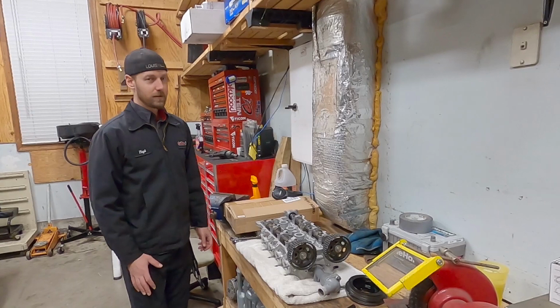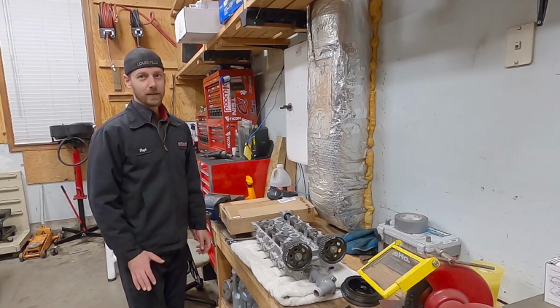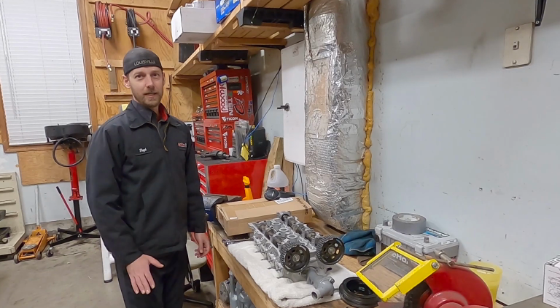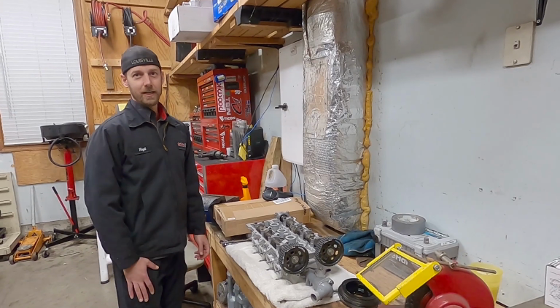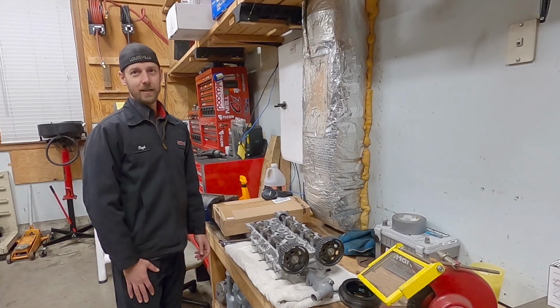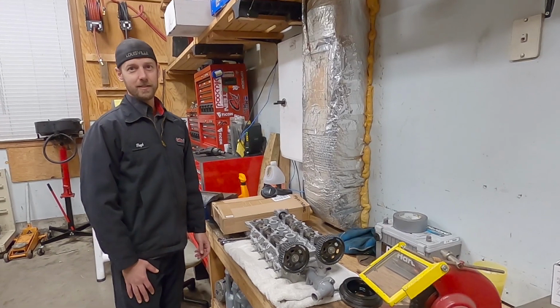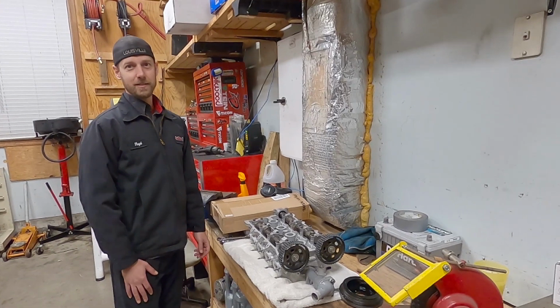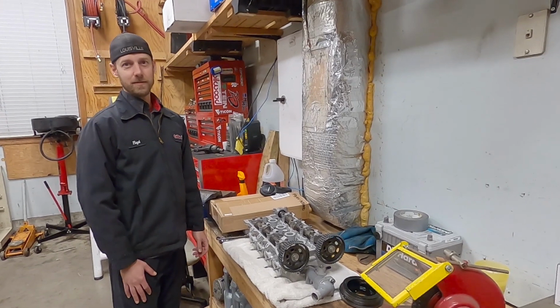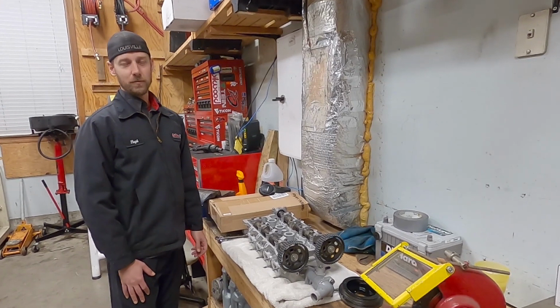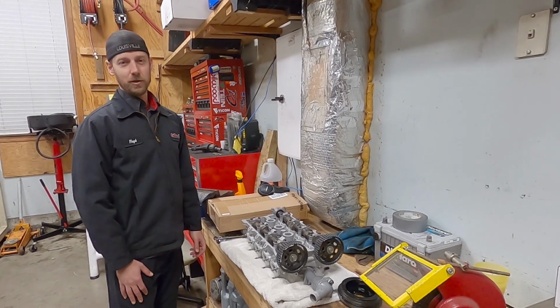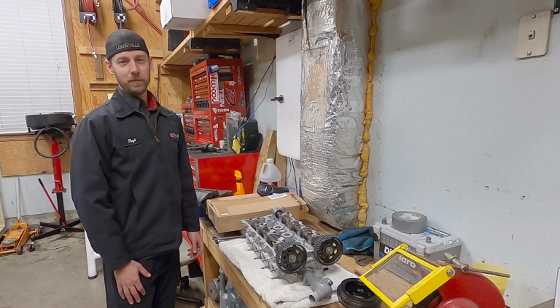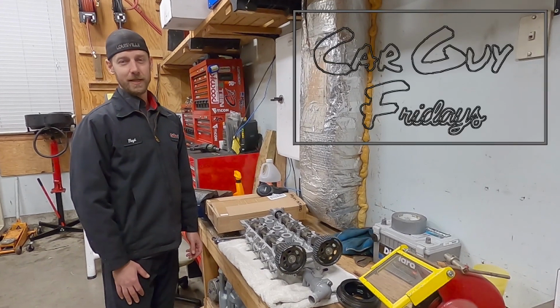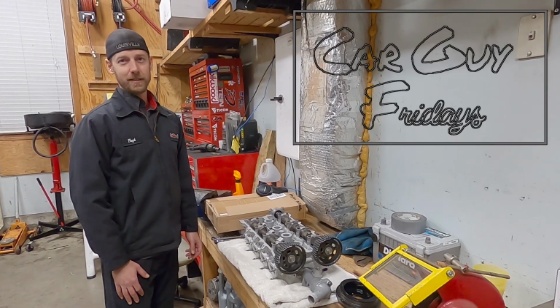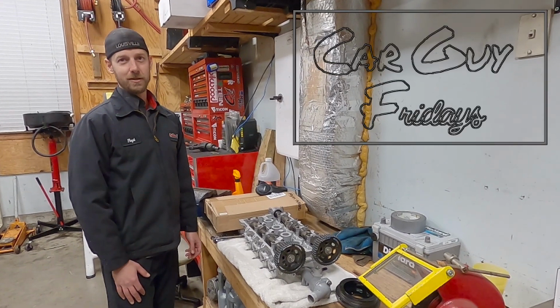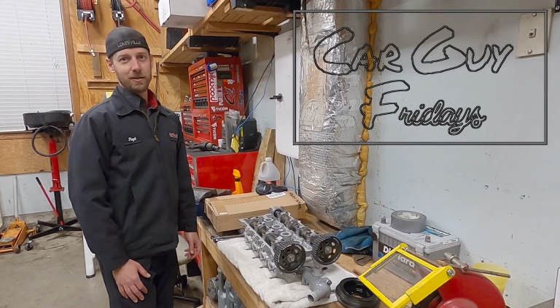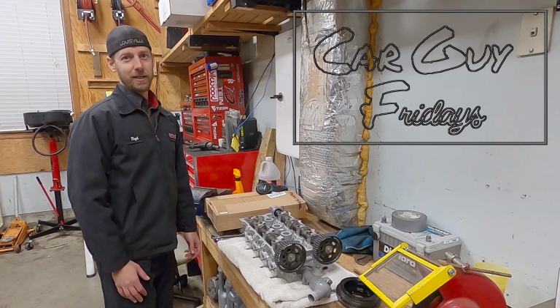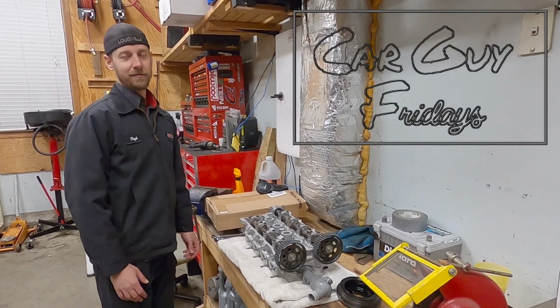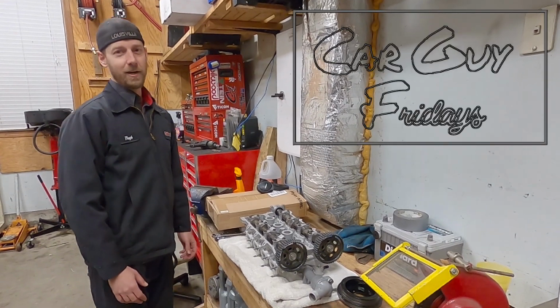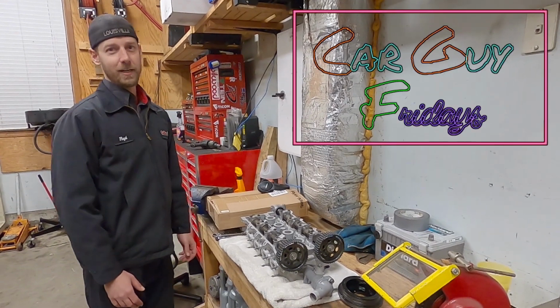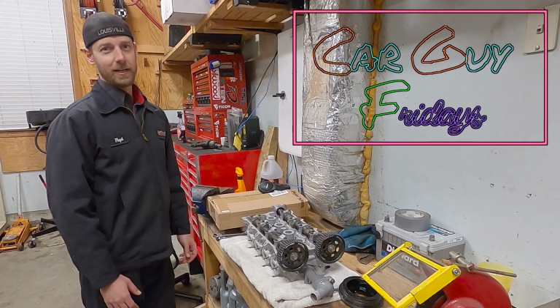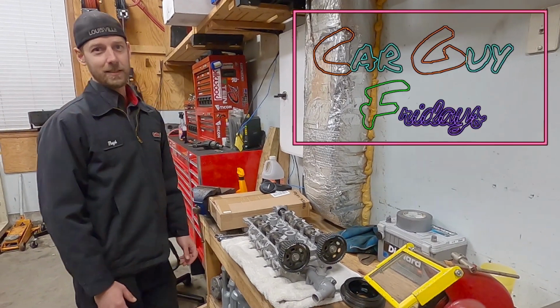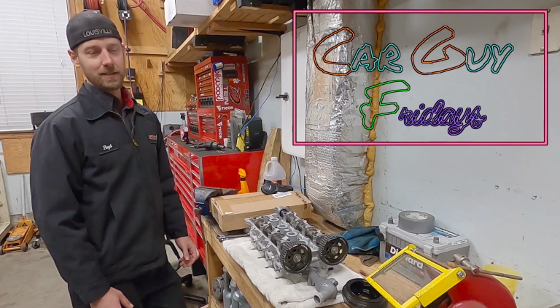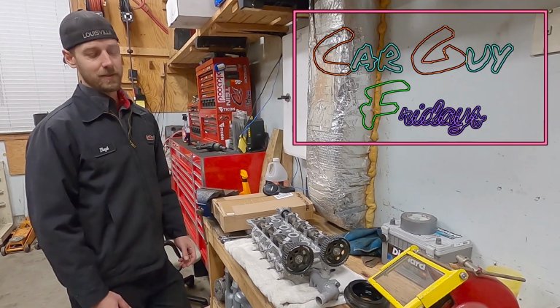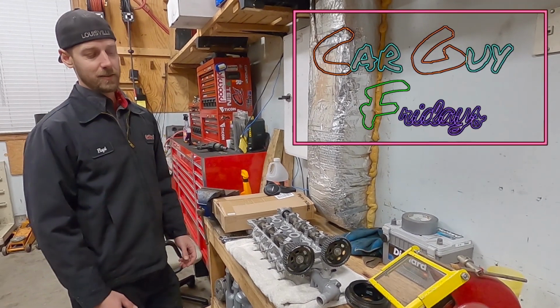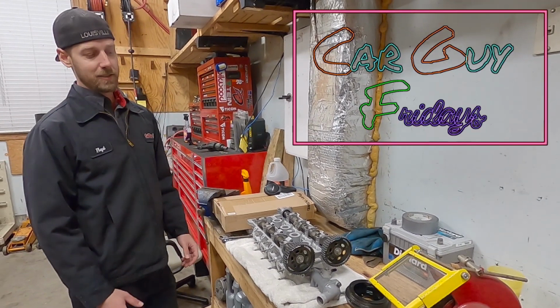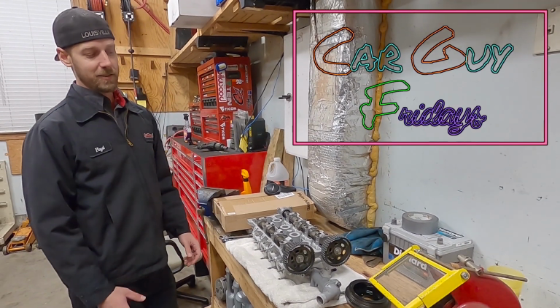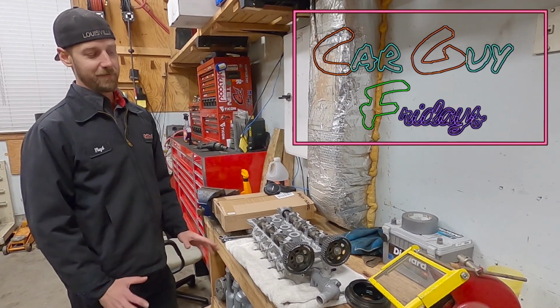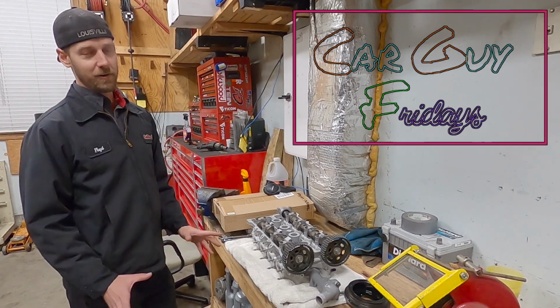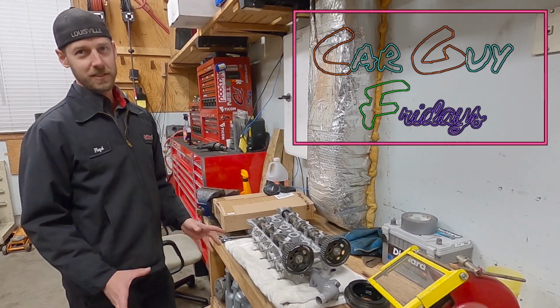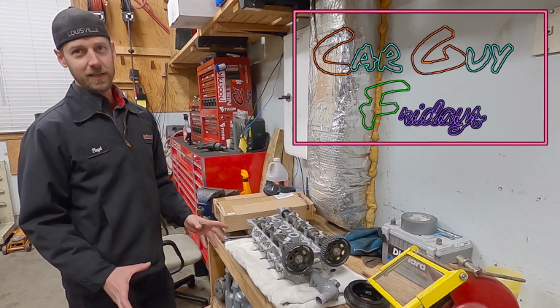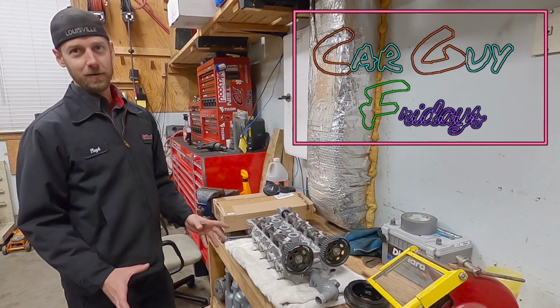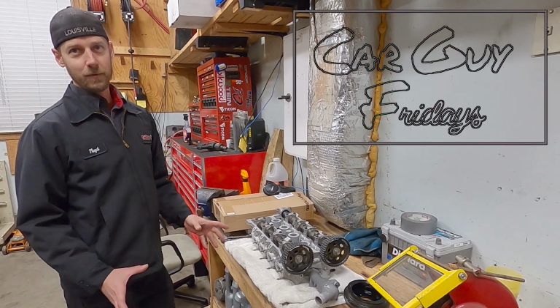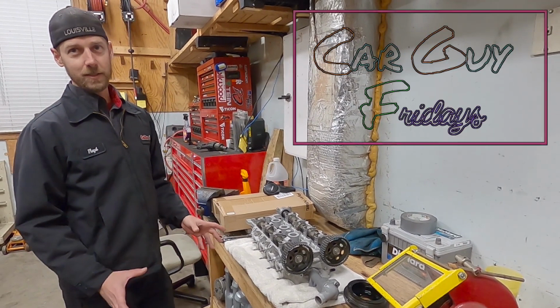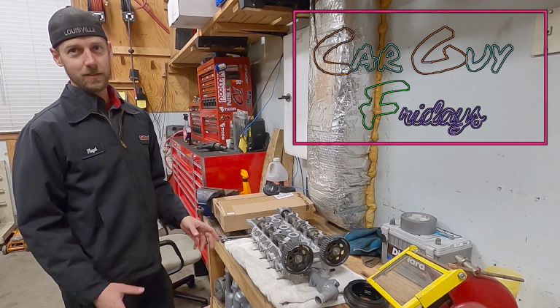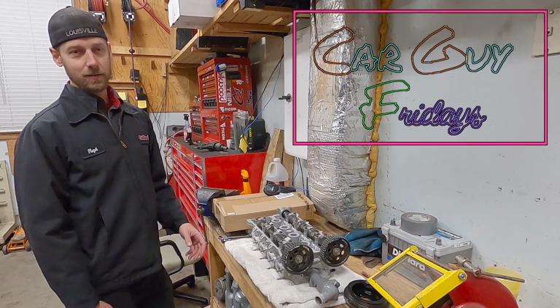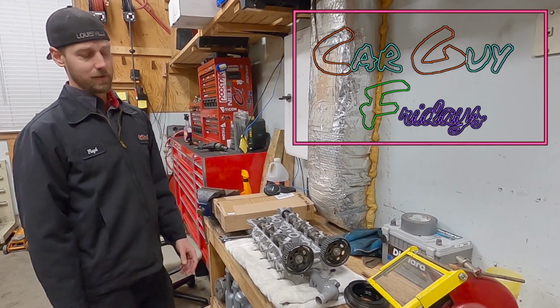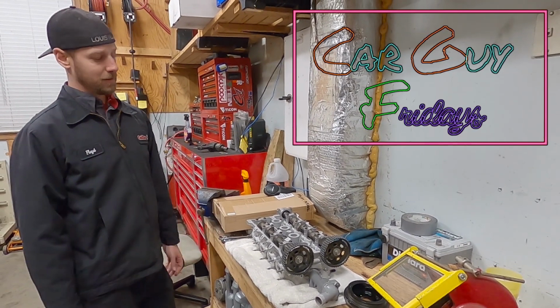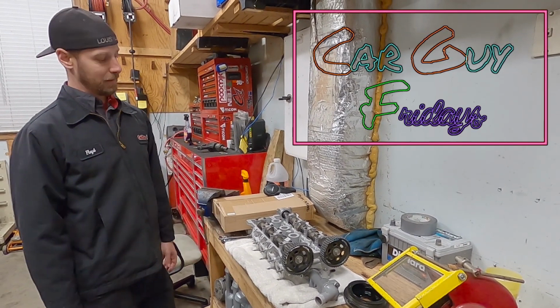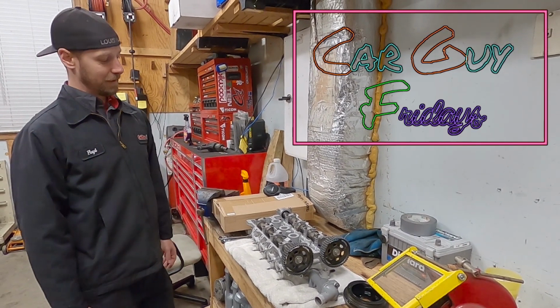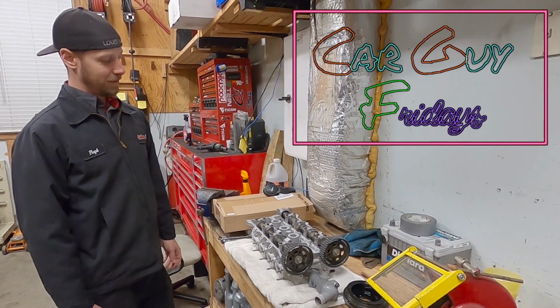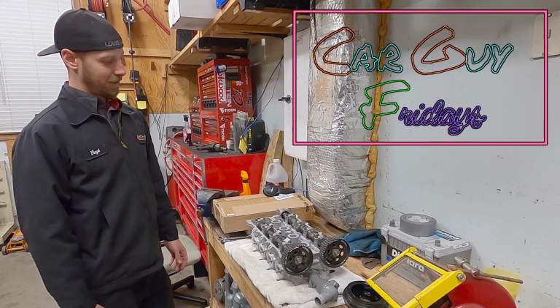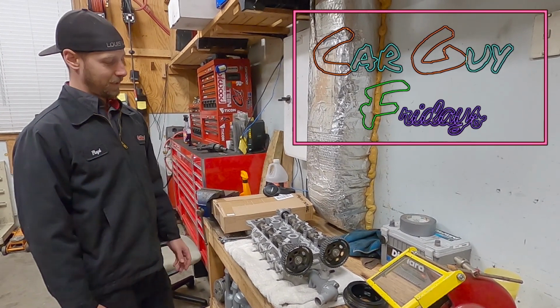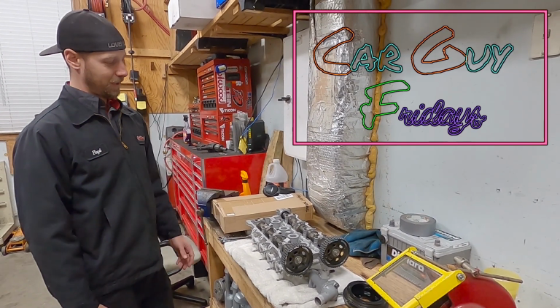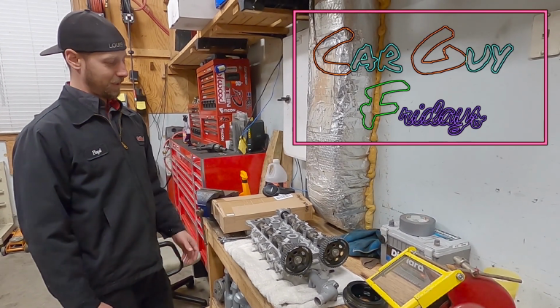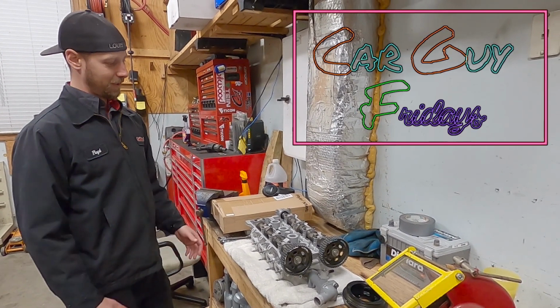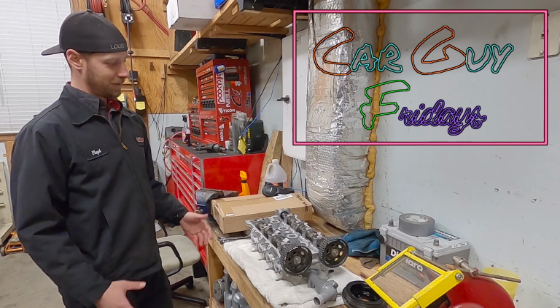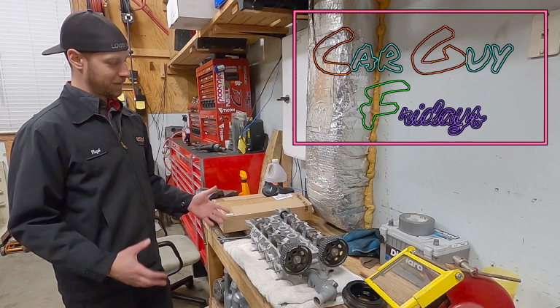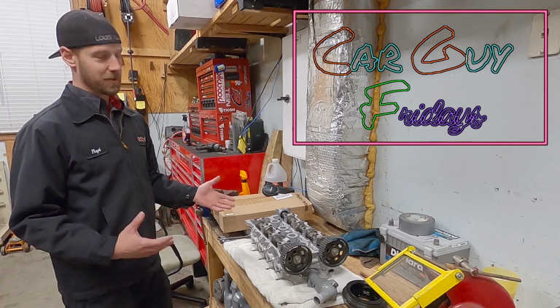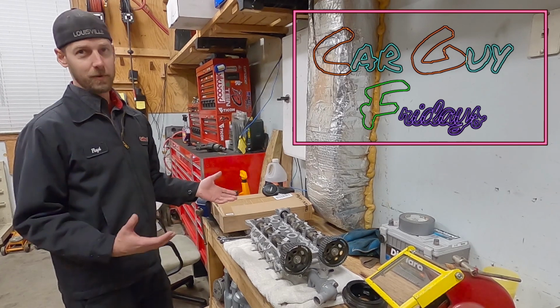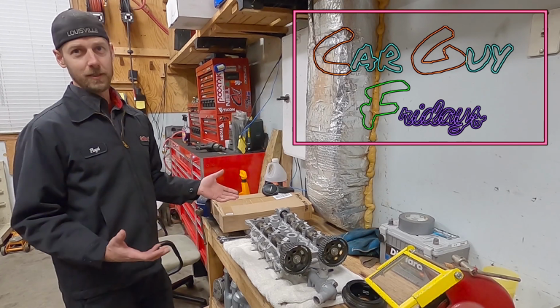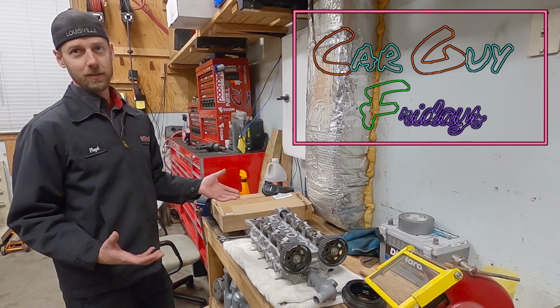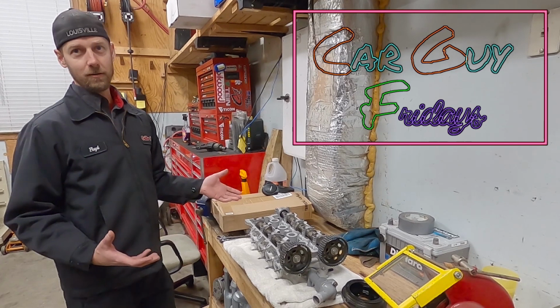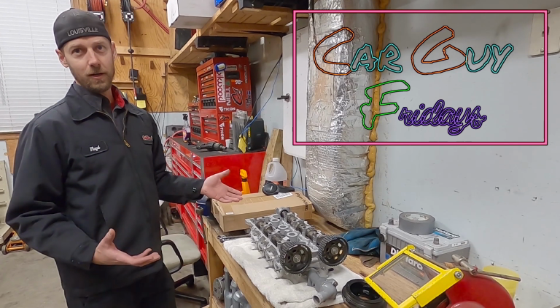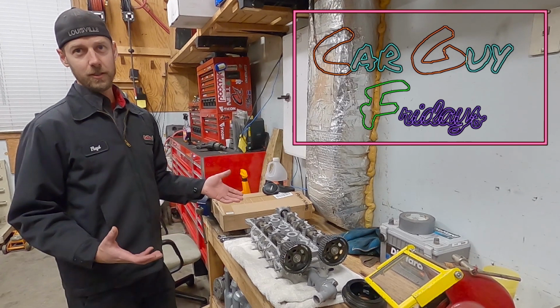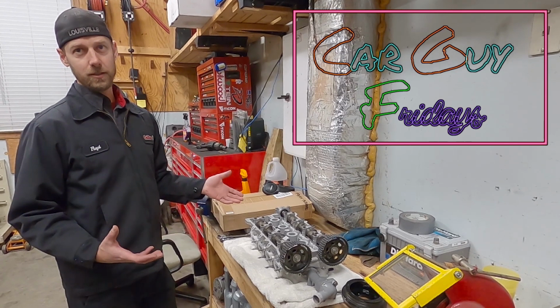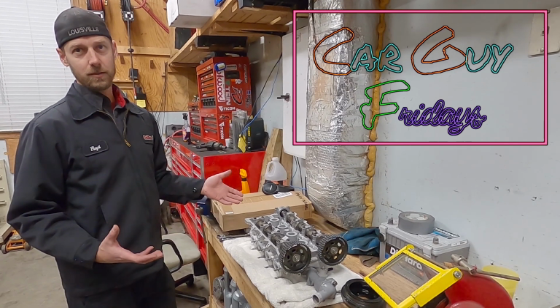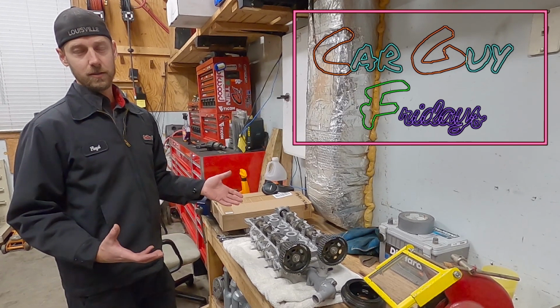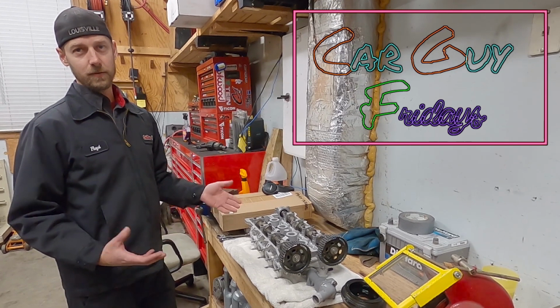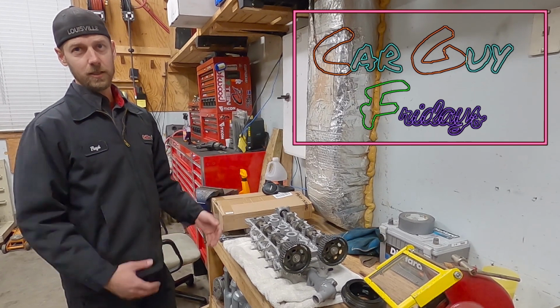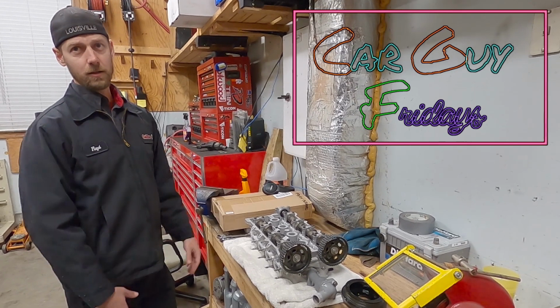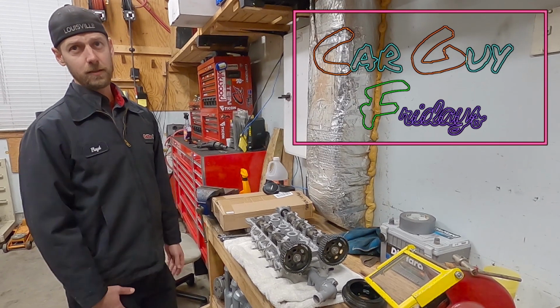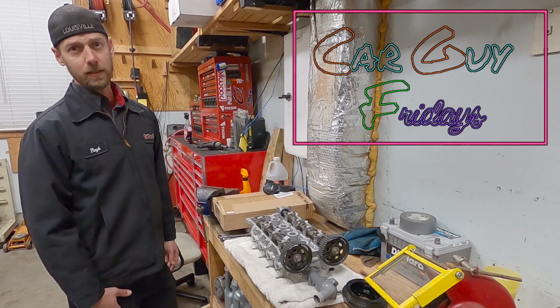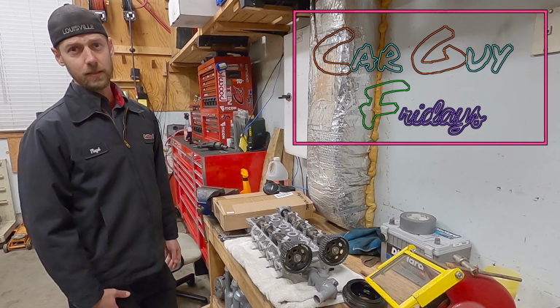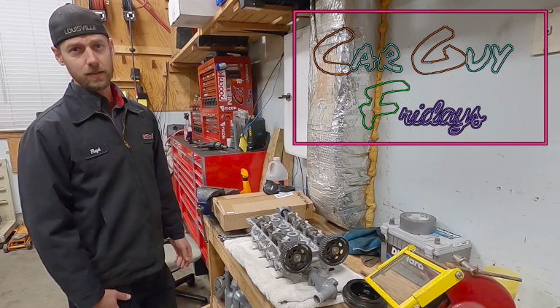Hey guys, welcome back to Car Guy Fridays. It's the first day of winter and so we're in the garage doing car things.